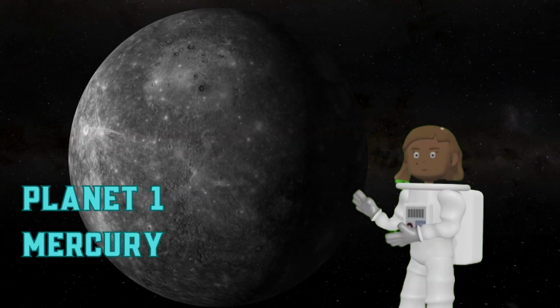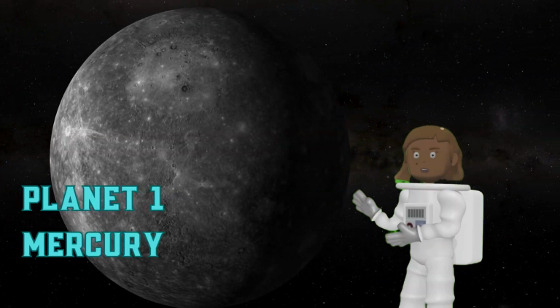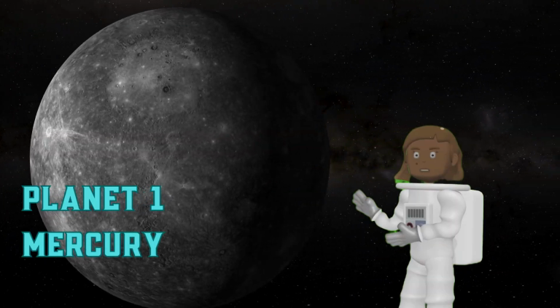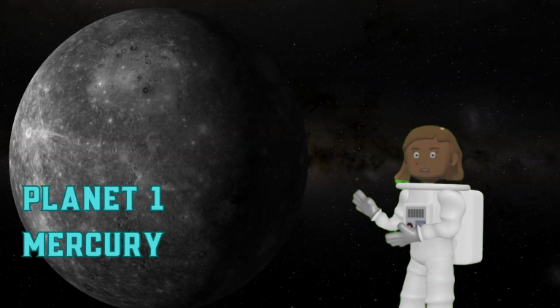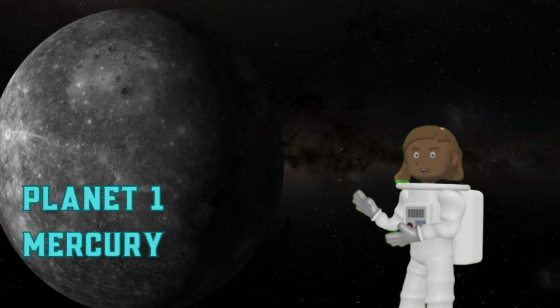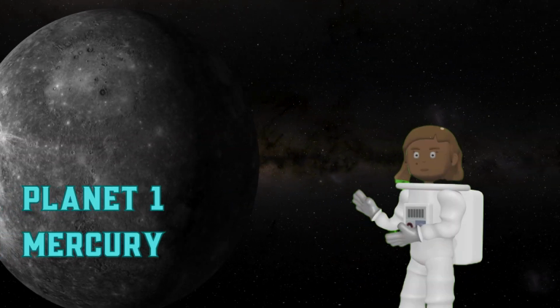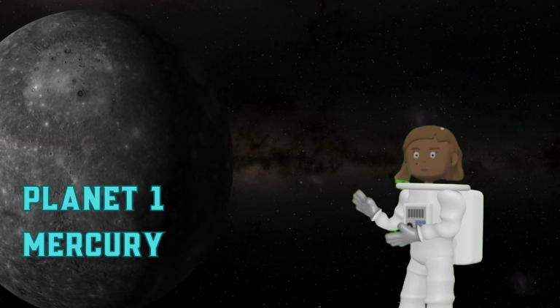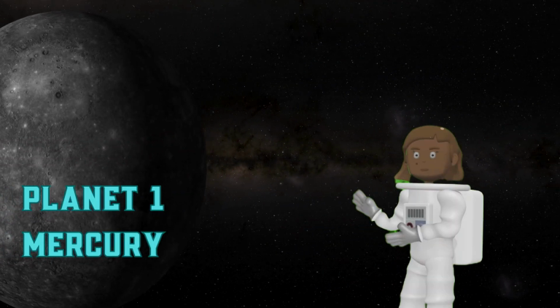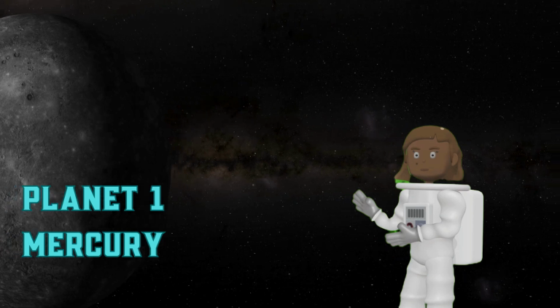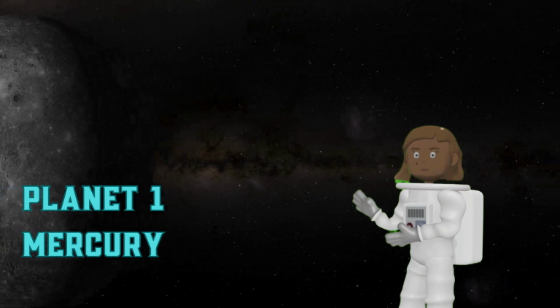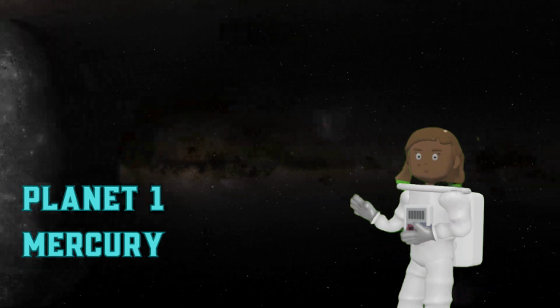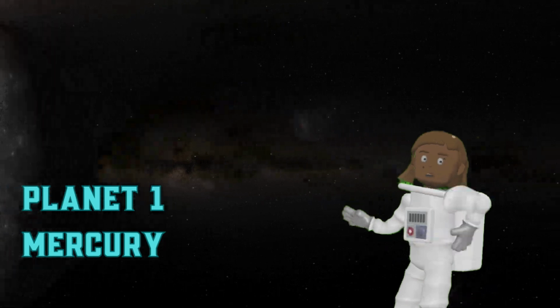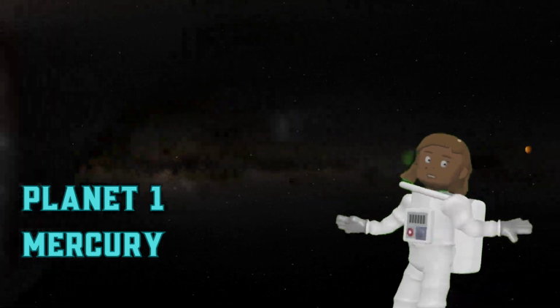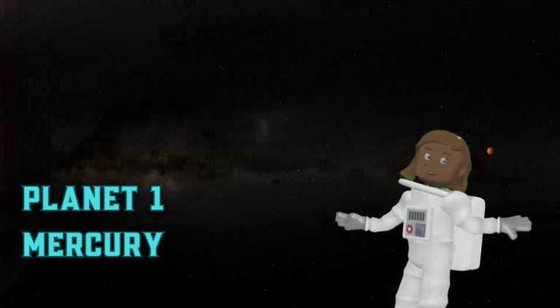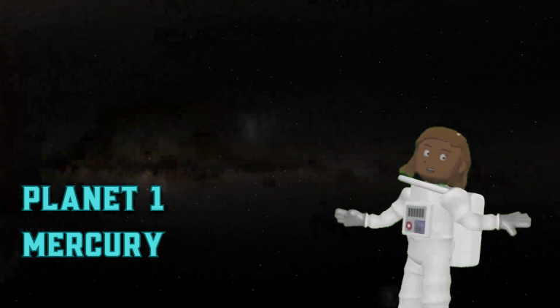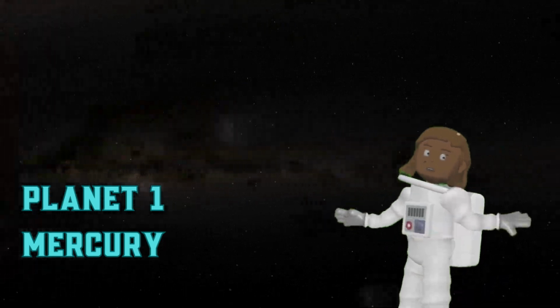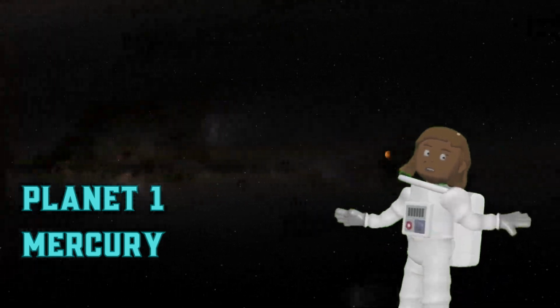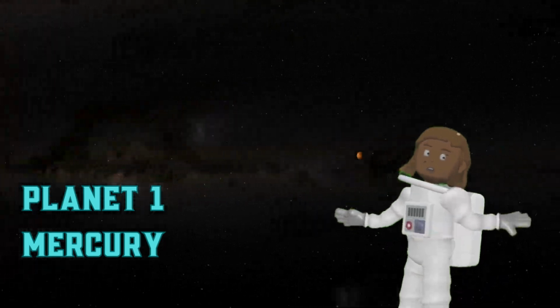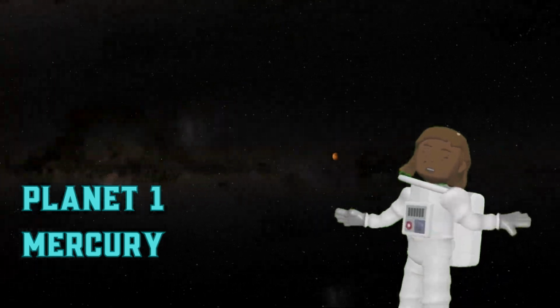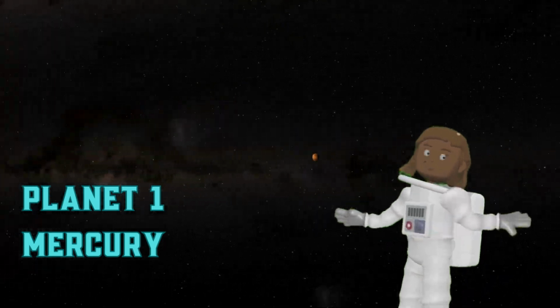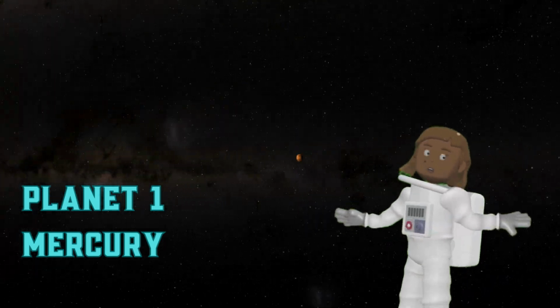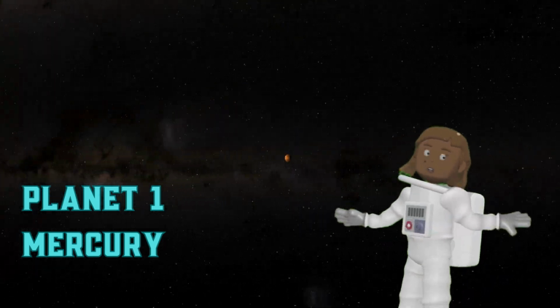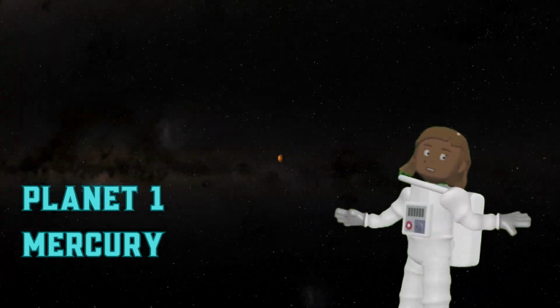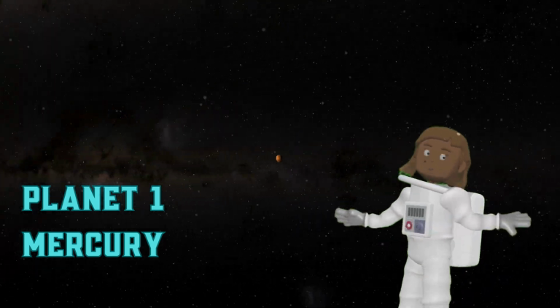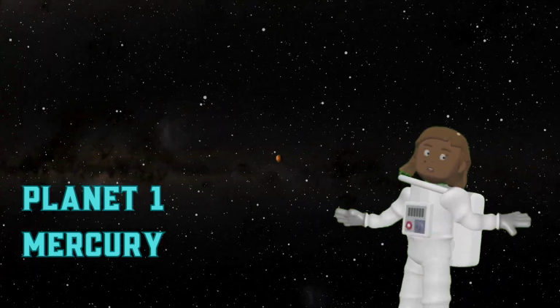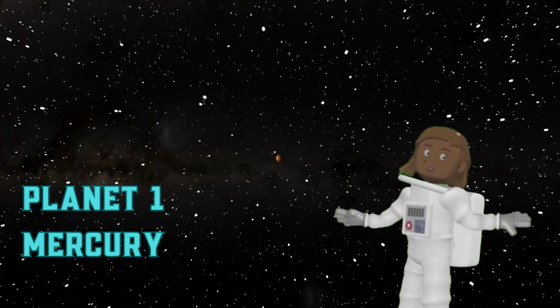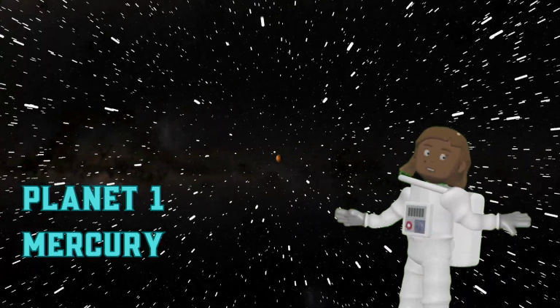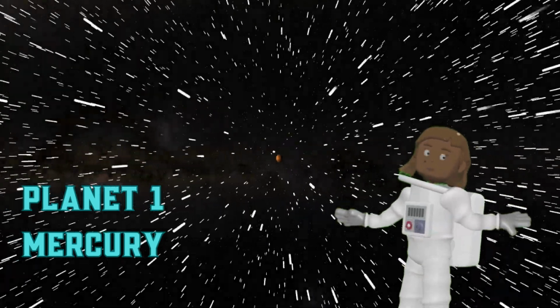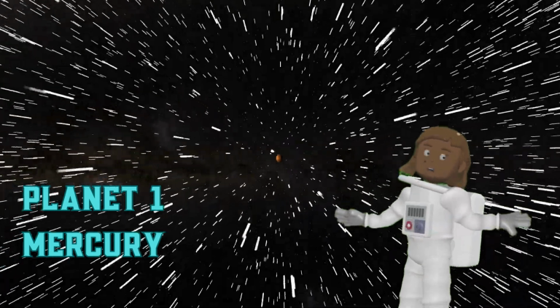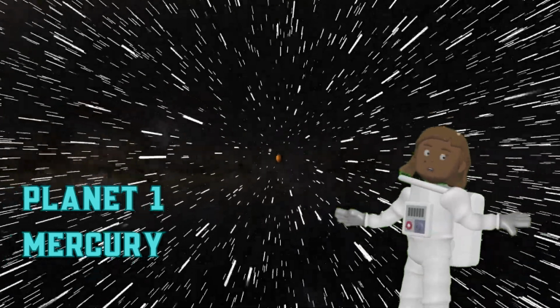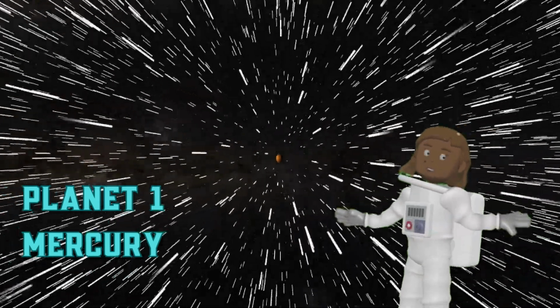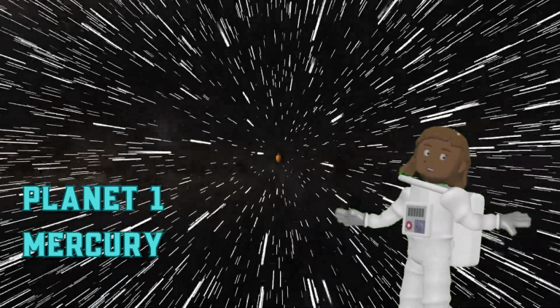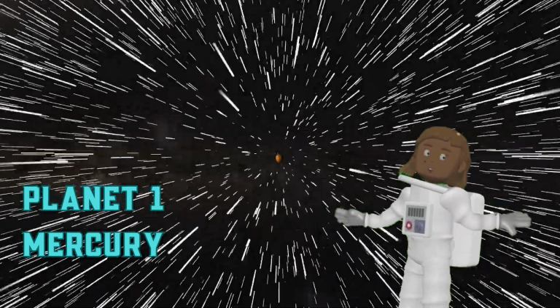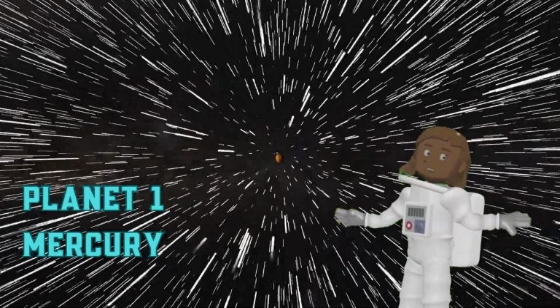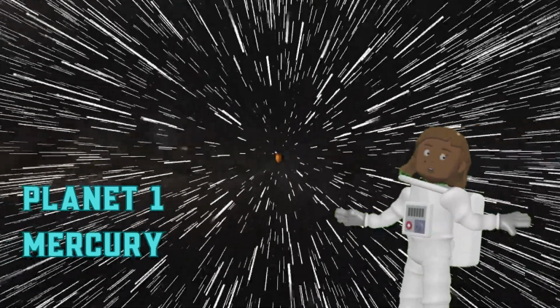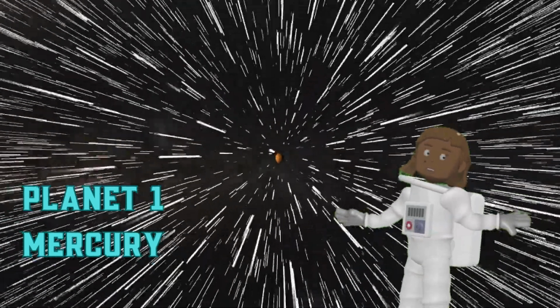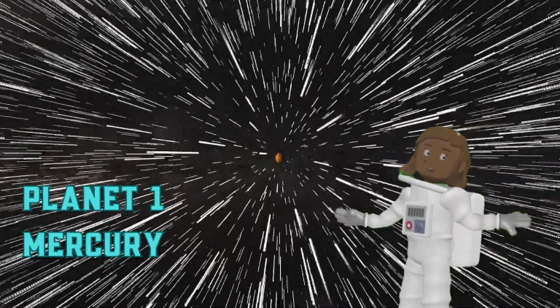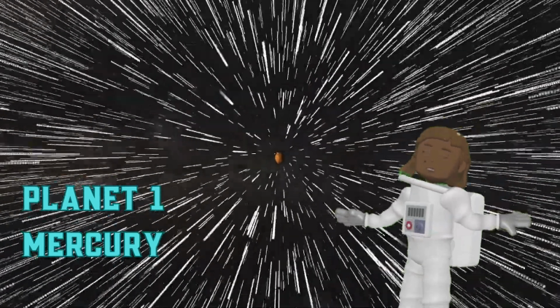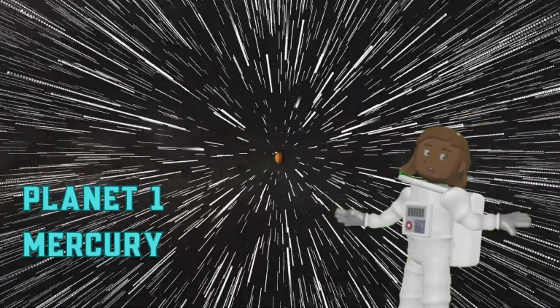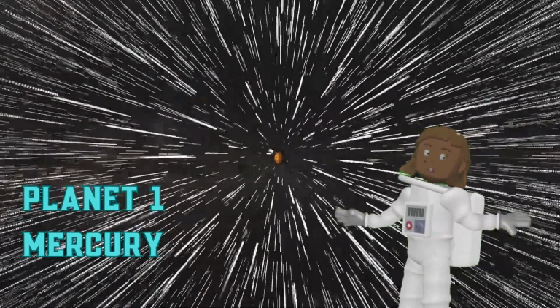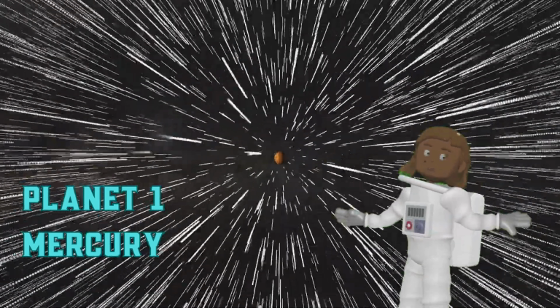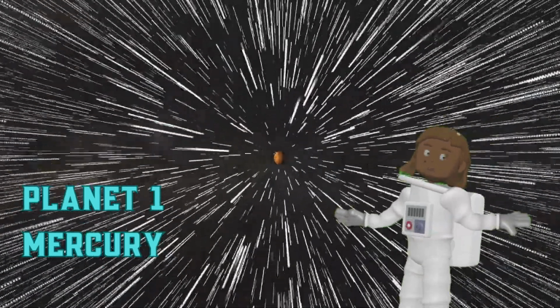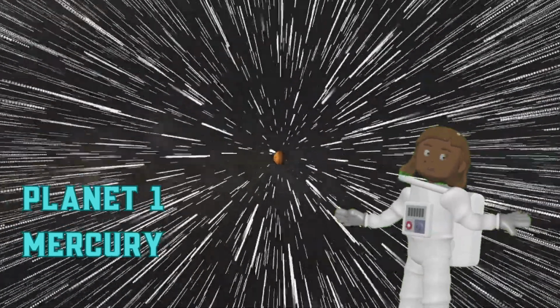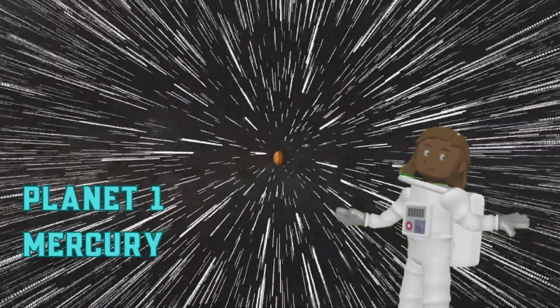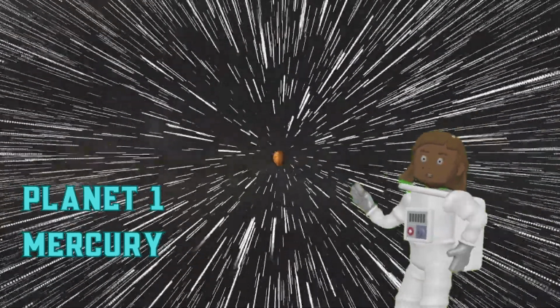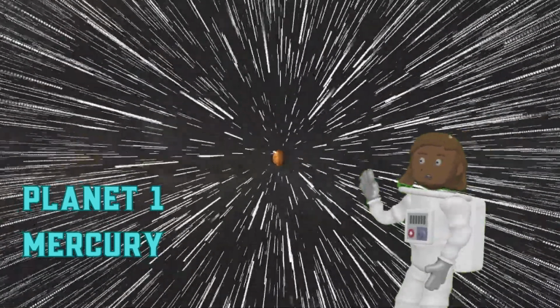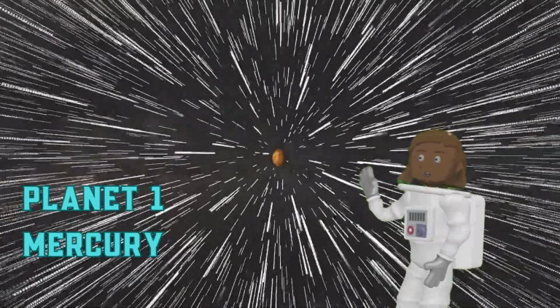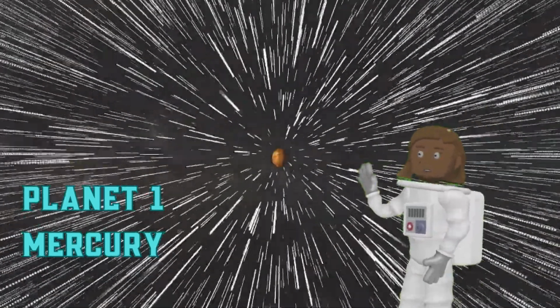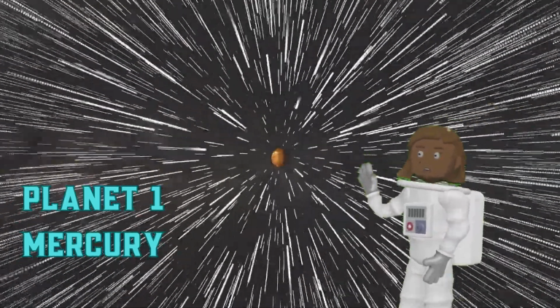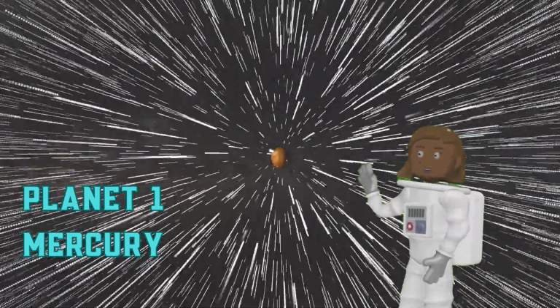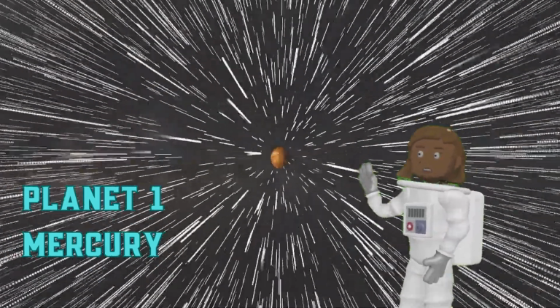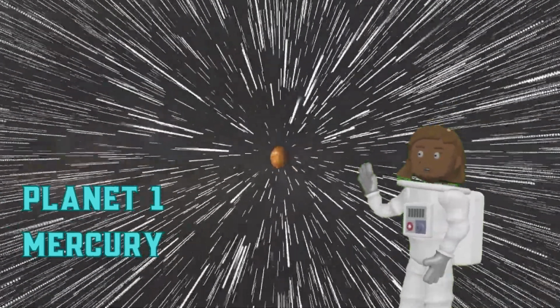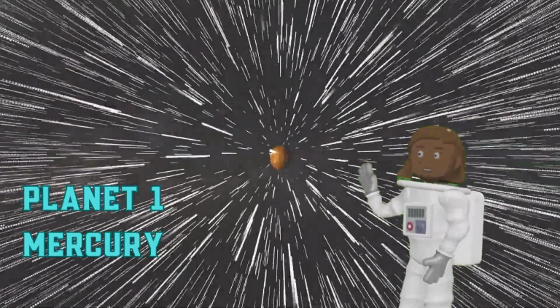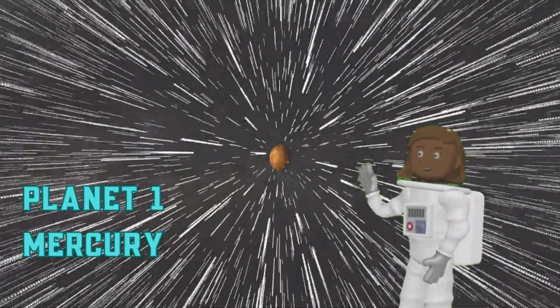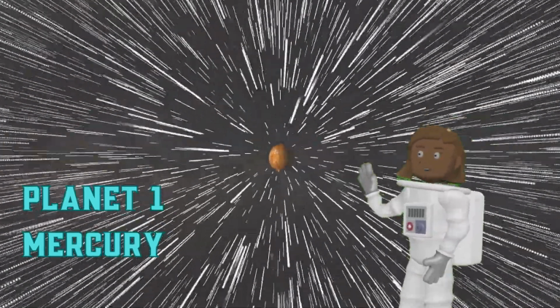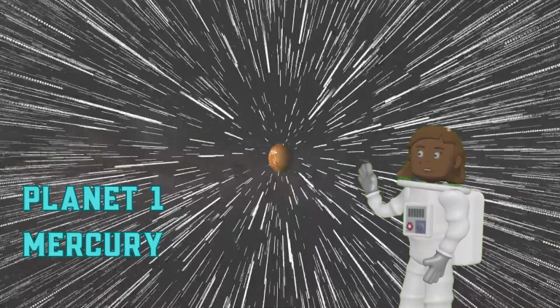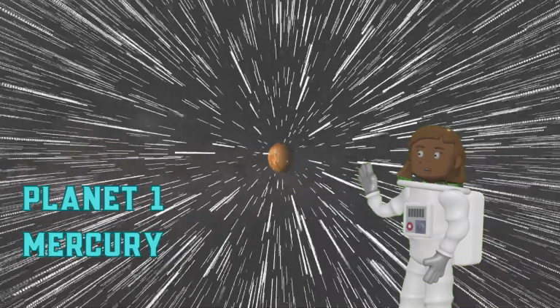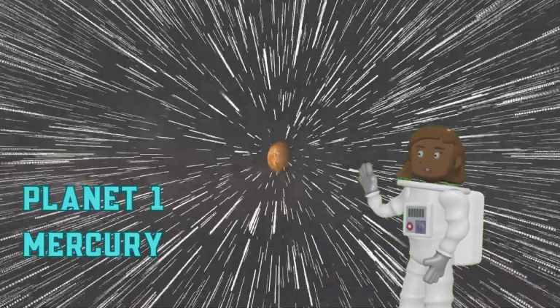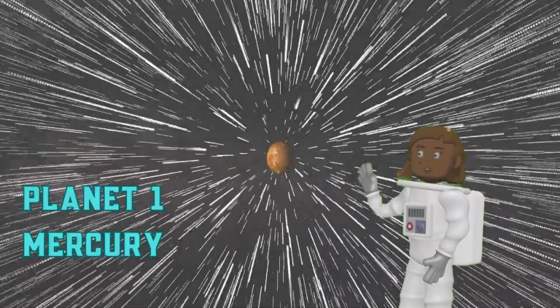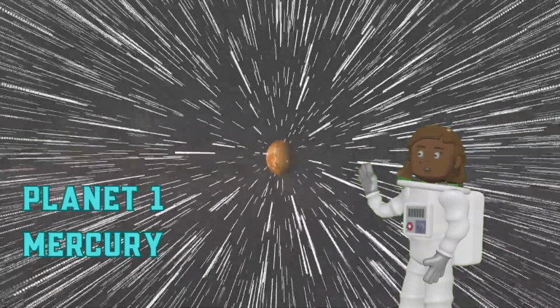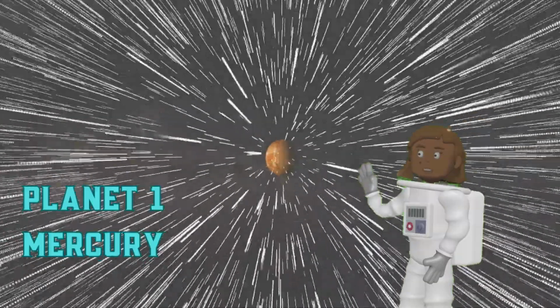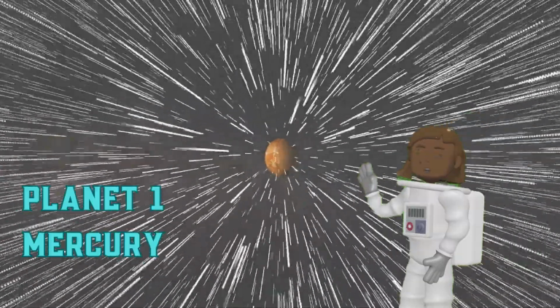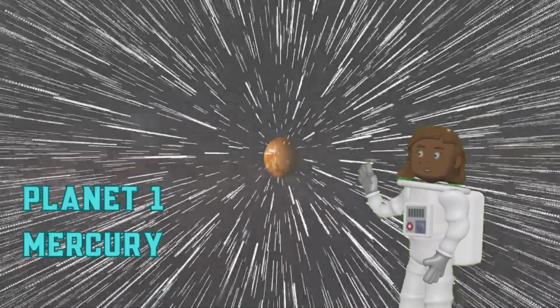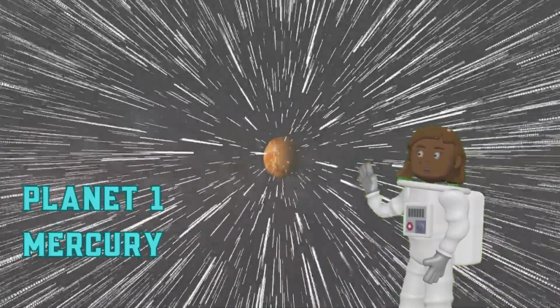Planet 1: Mercury. Mercury is the smallest planet and is closest to the sun. It is a very hot planet with no atmosphere.